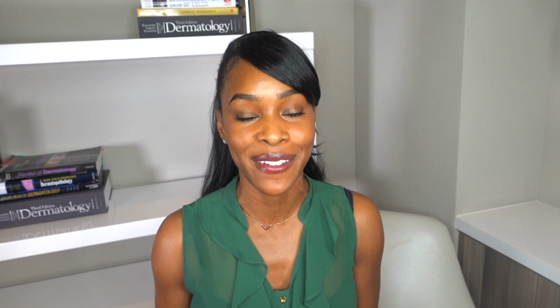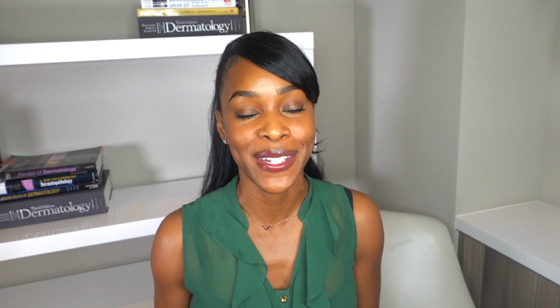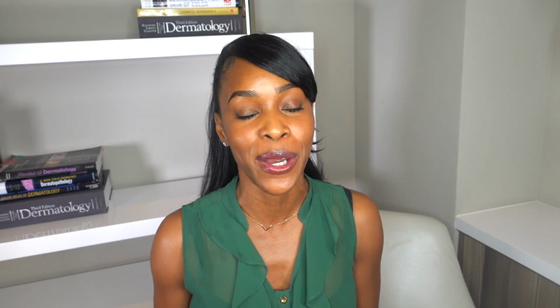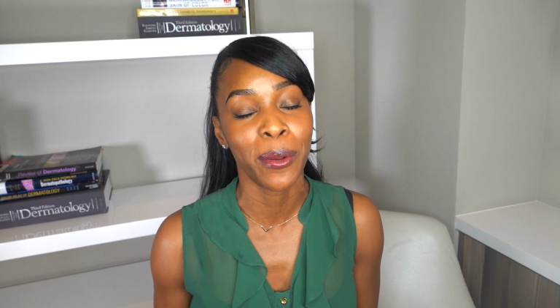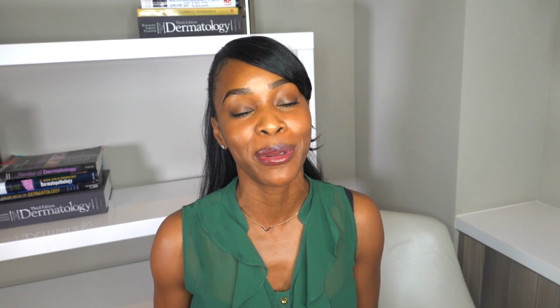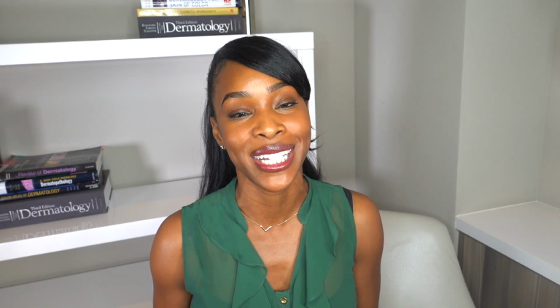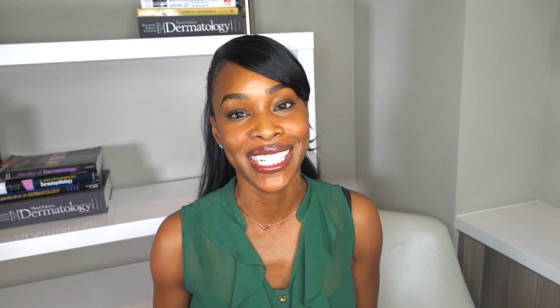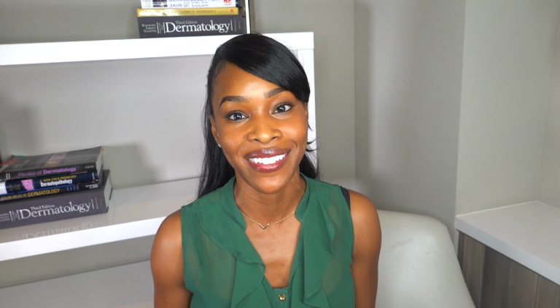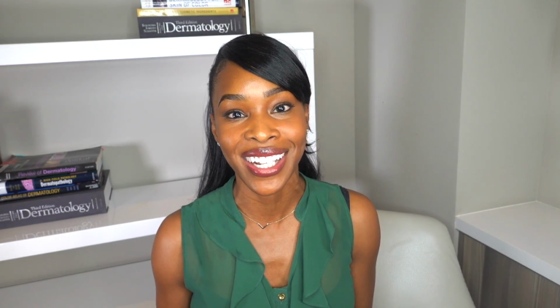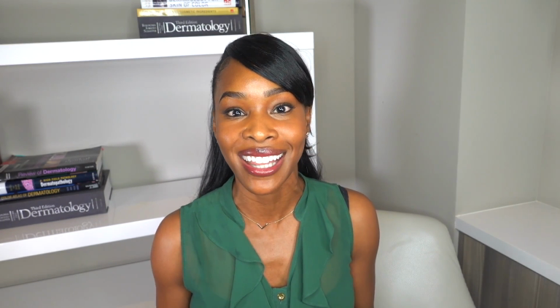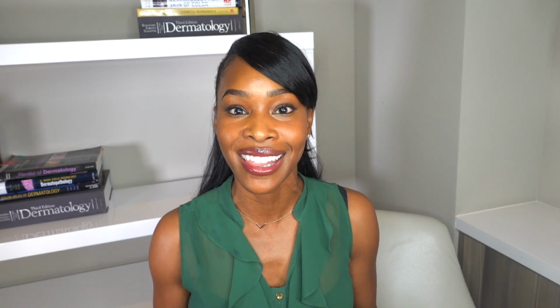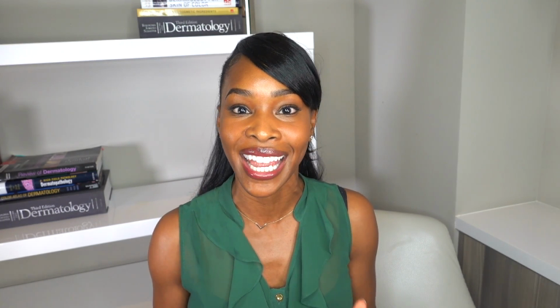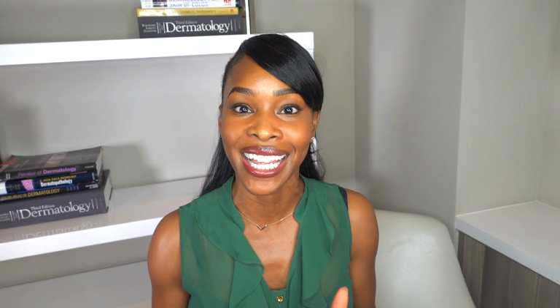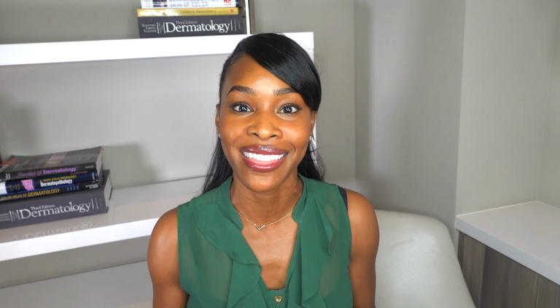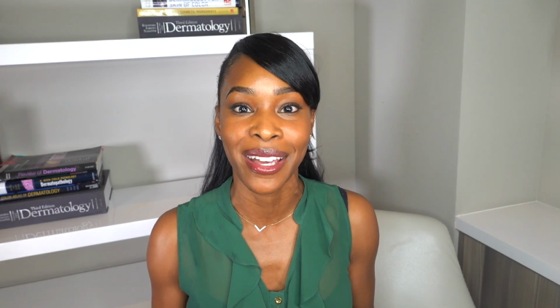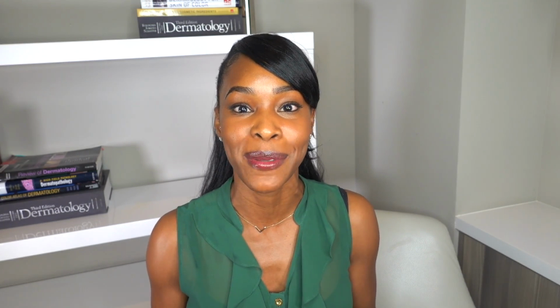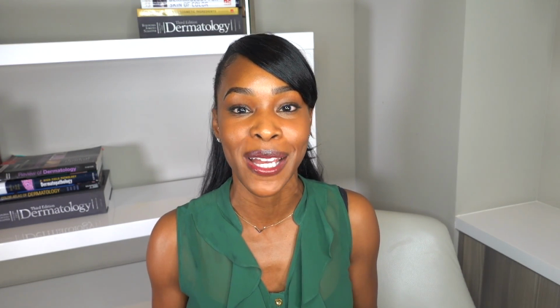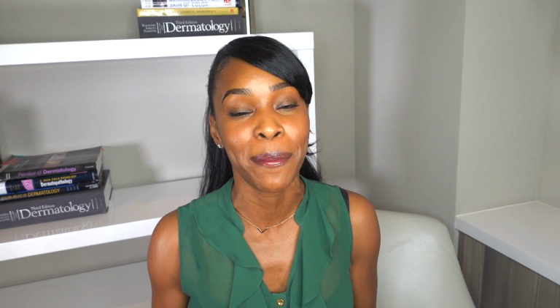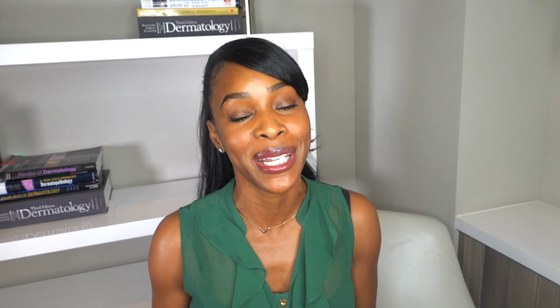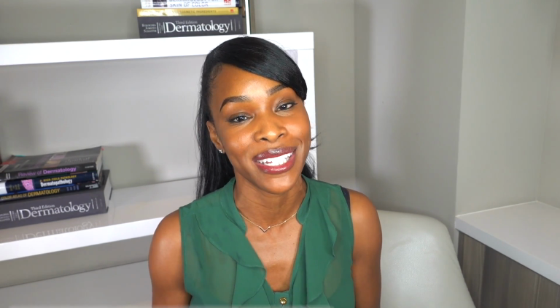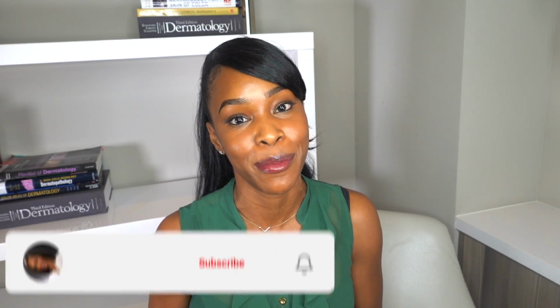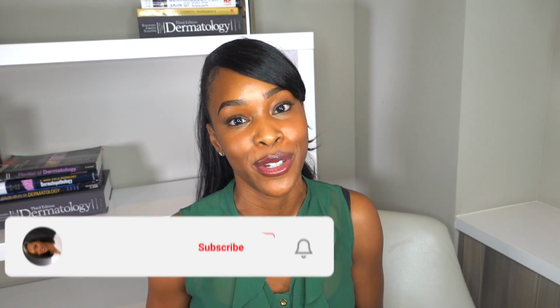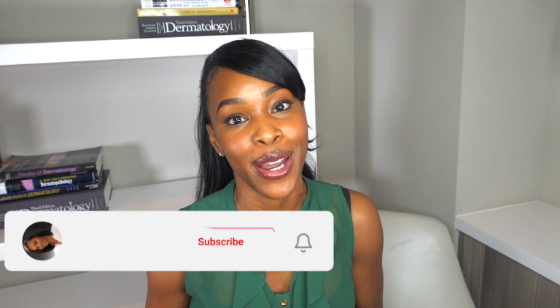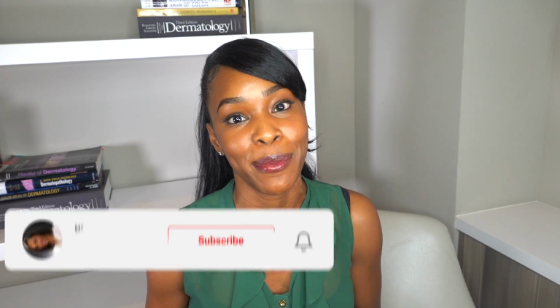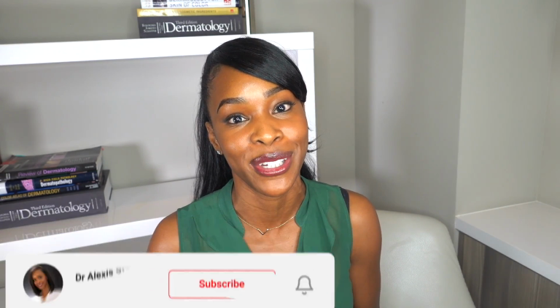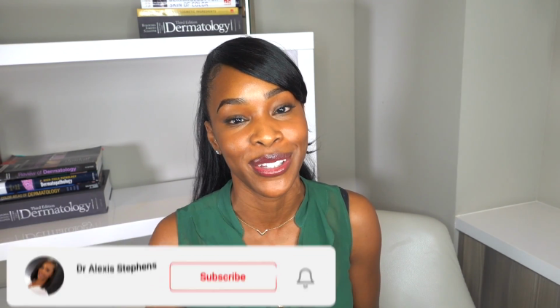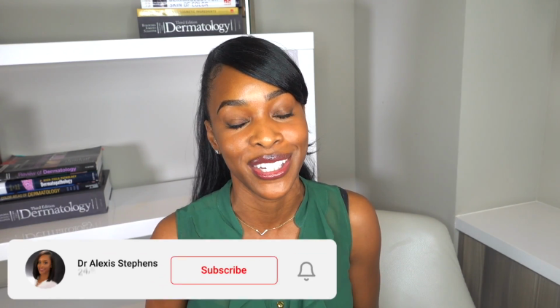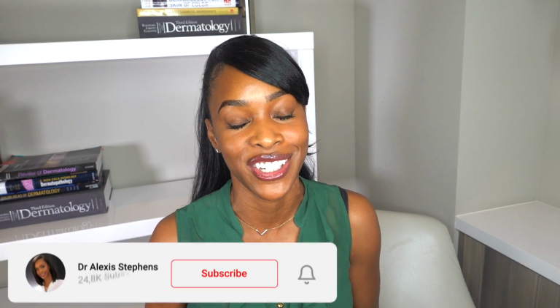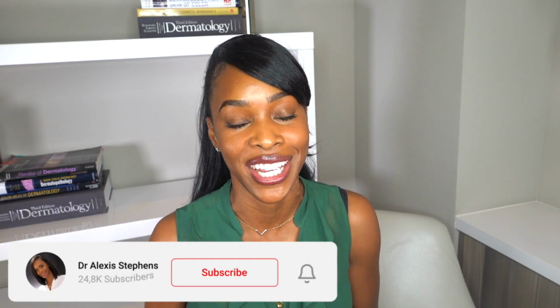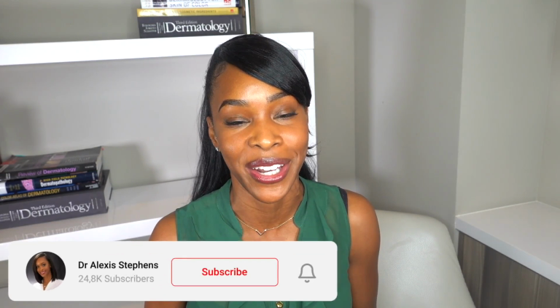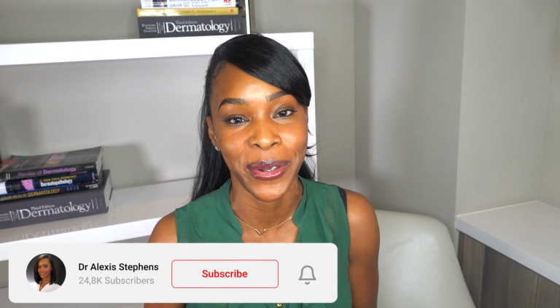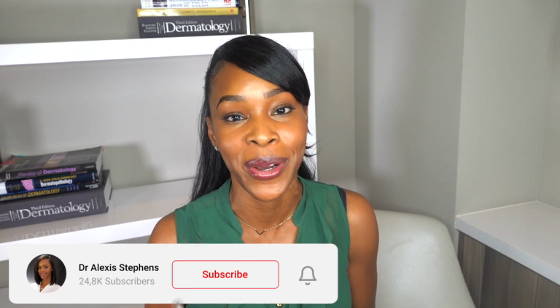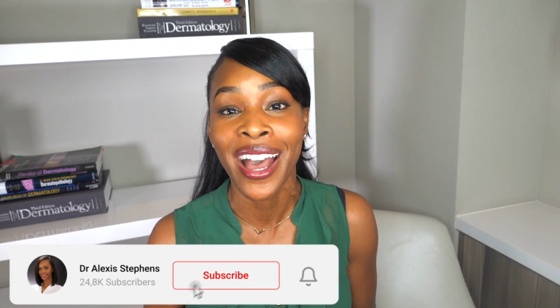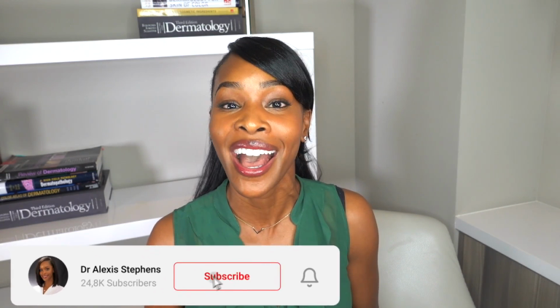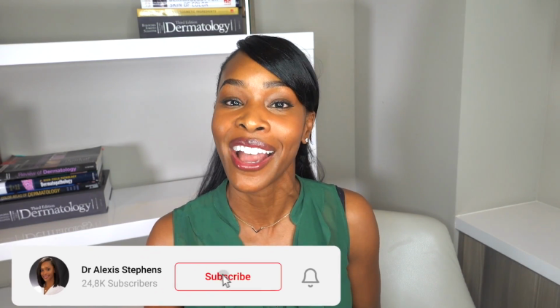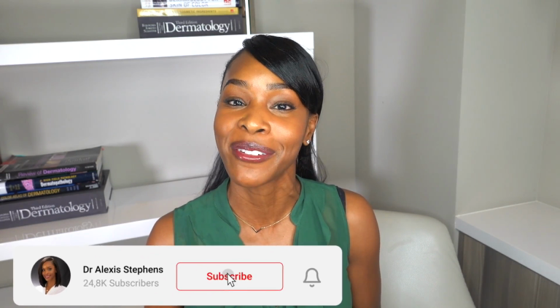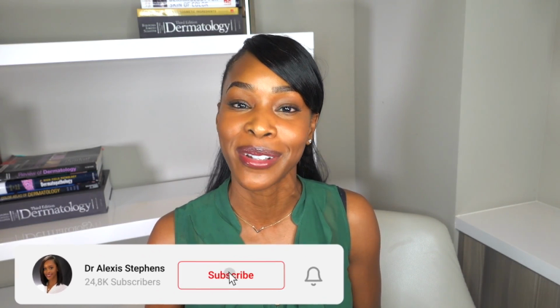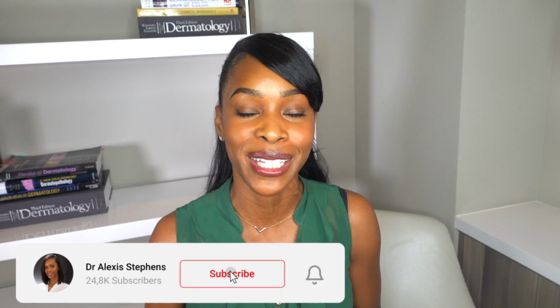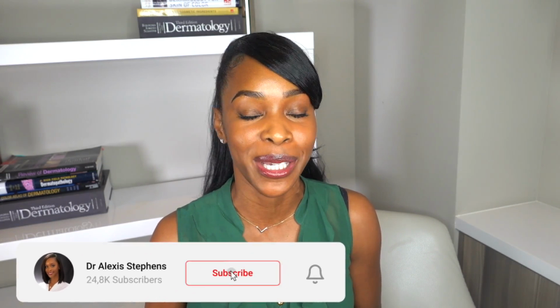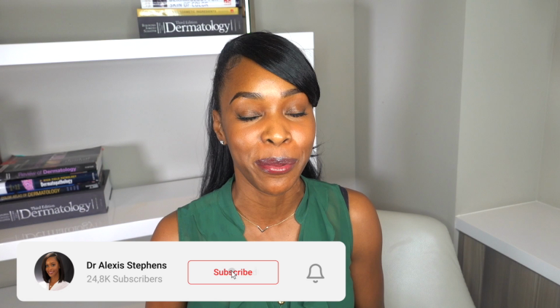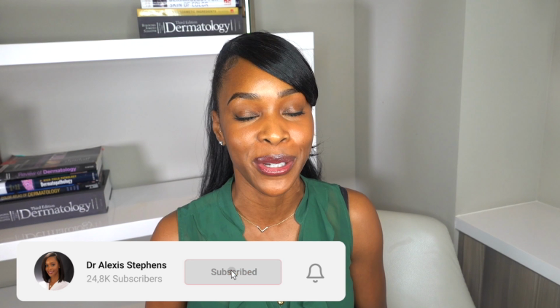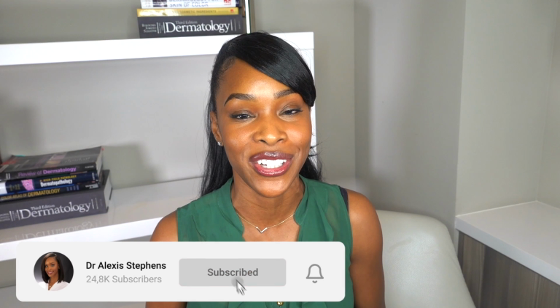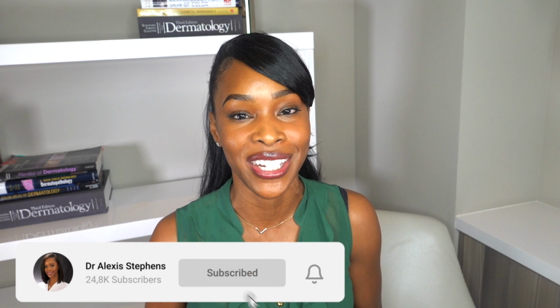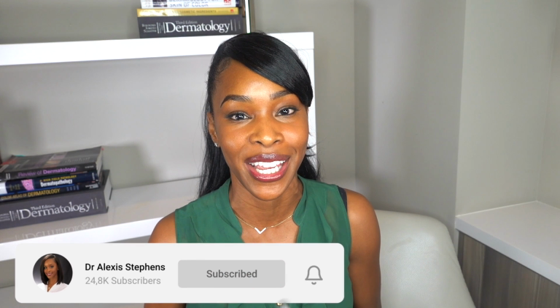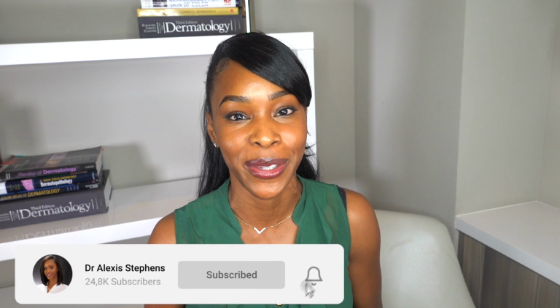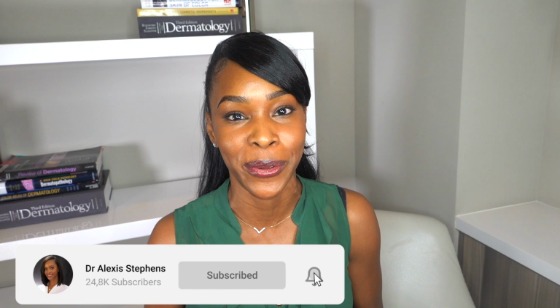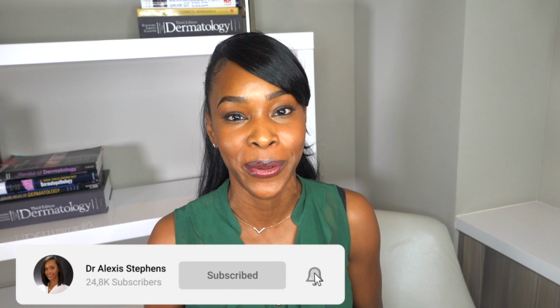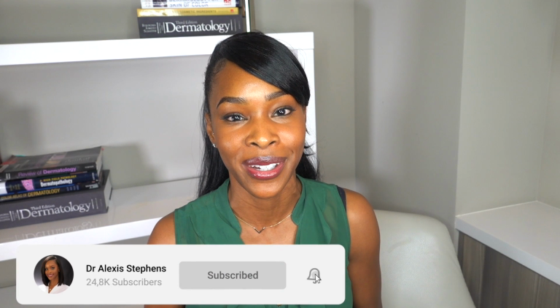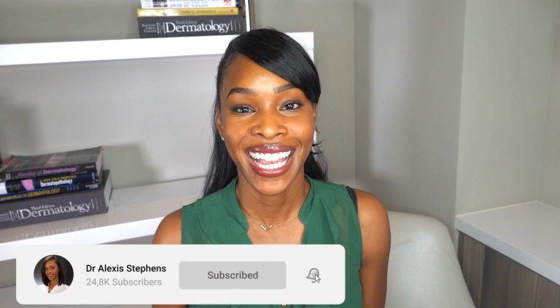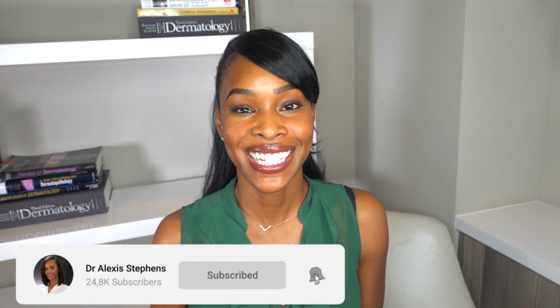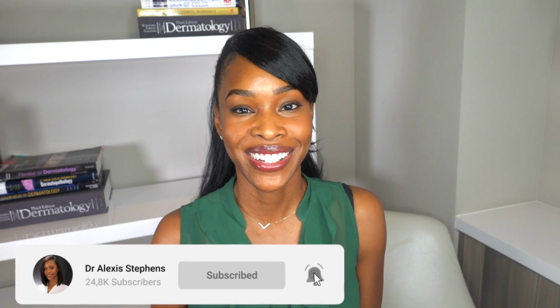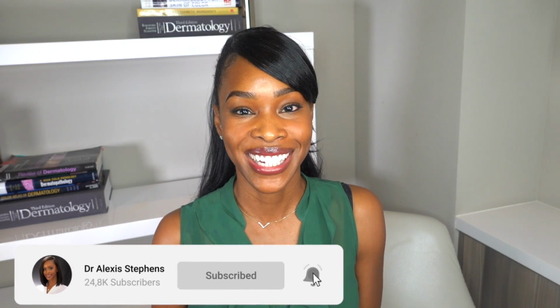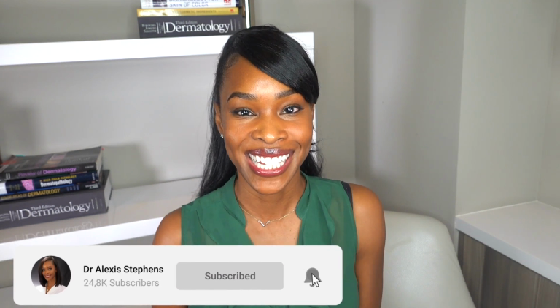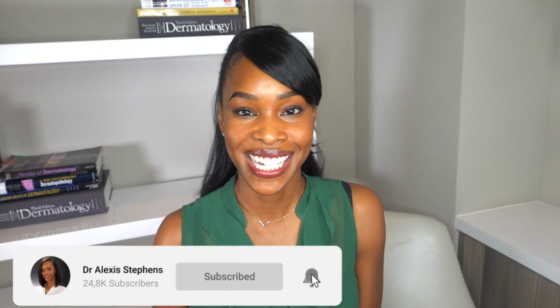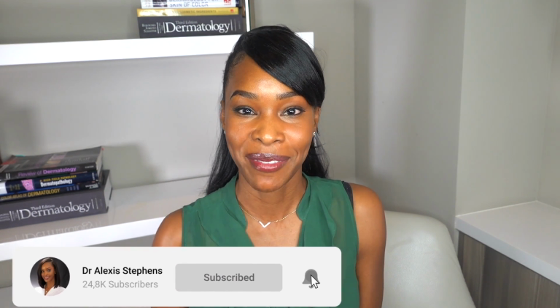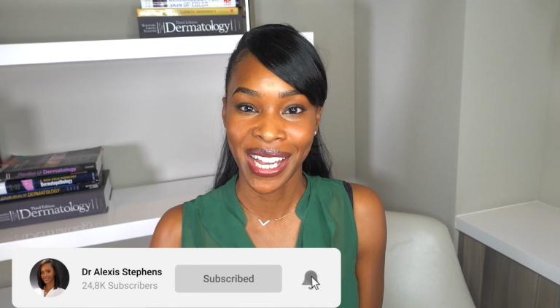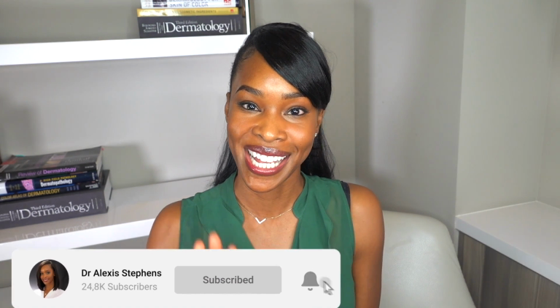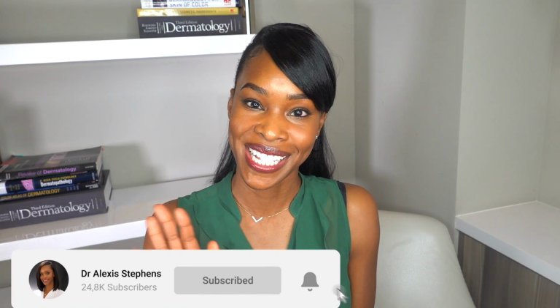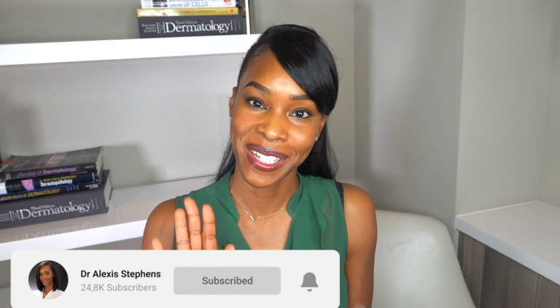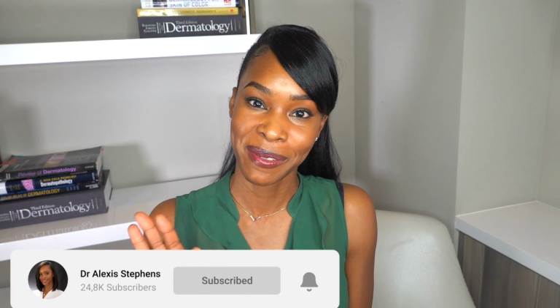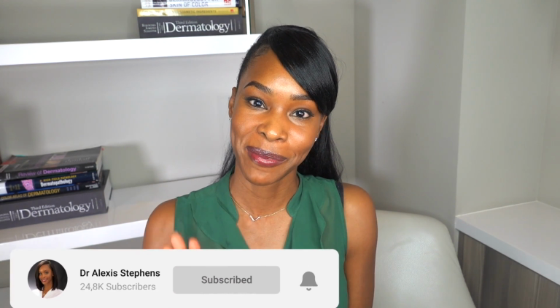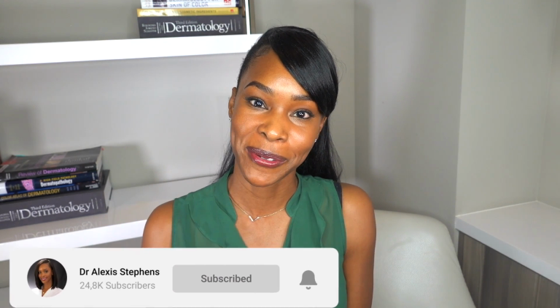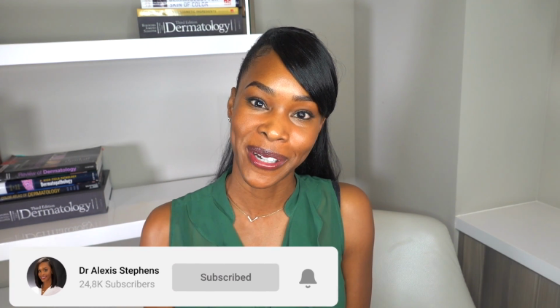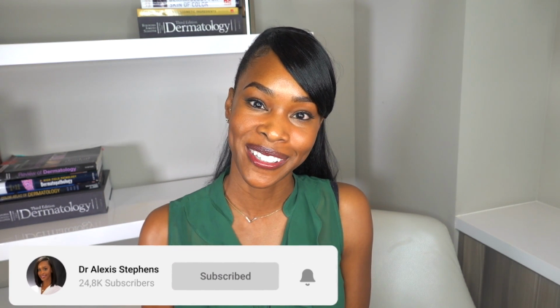I hope that this video helped you guys. If so, please give it a like, thumbs up, and subscribe to the channel. I really appreciate you. Until next time guys, be well.